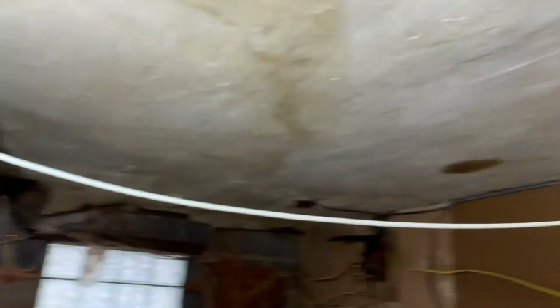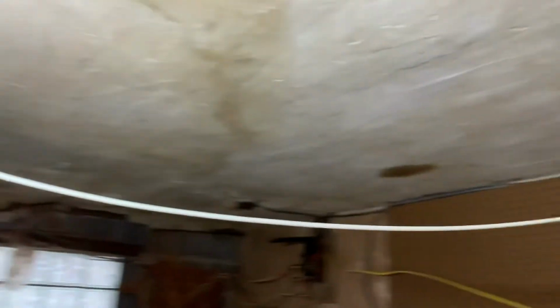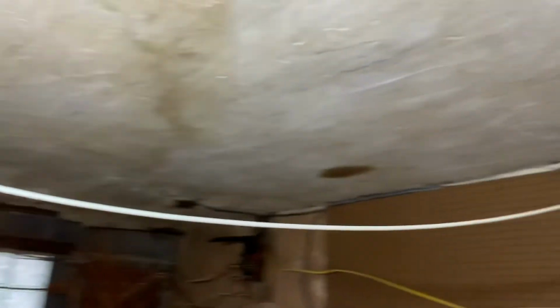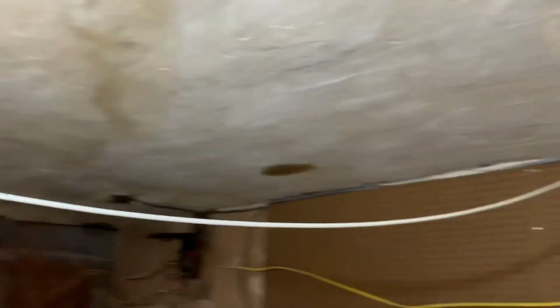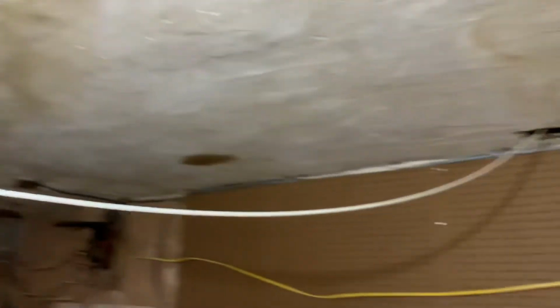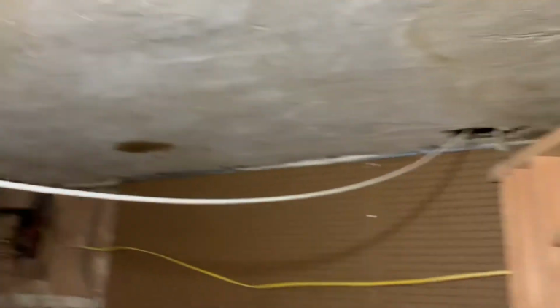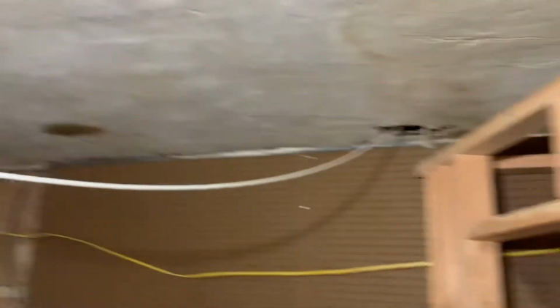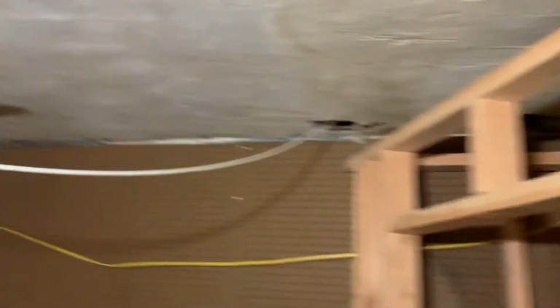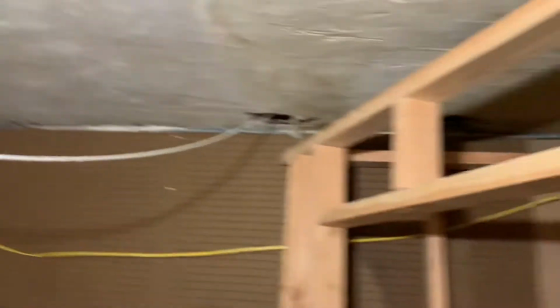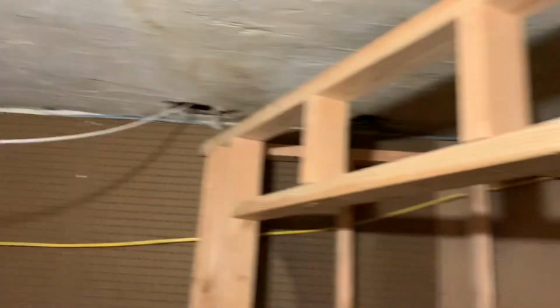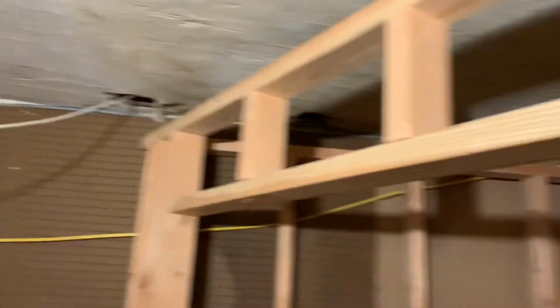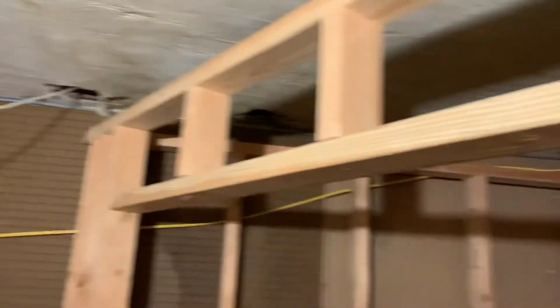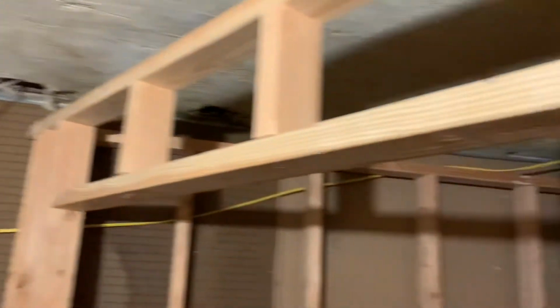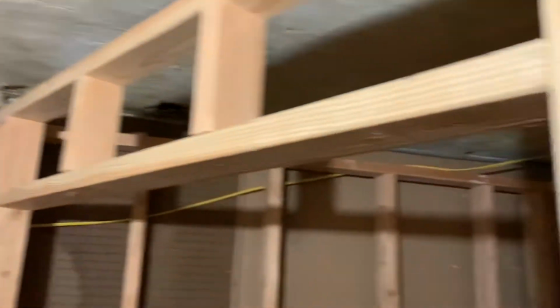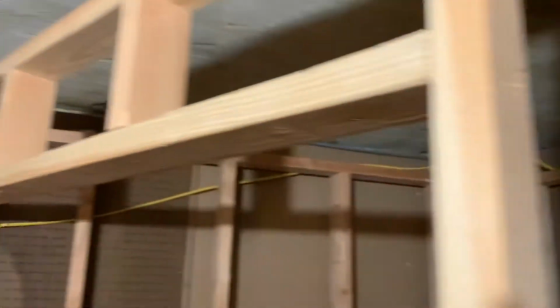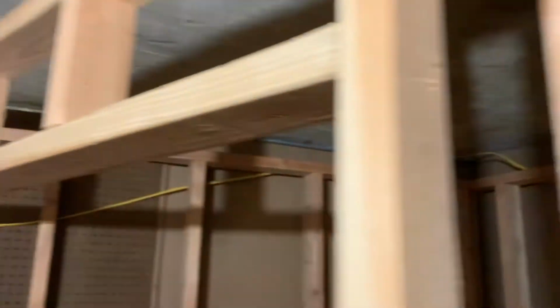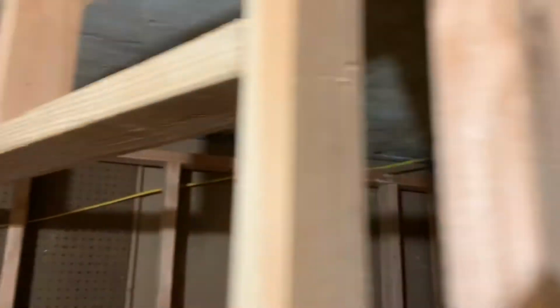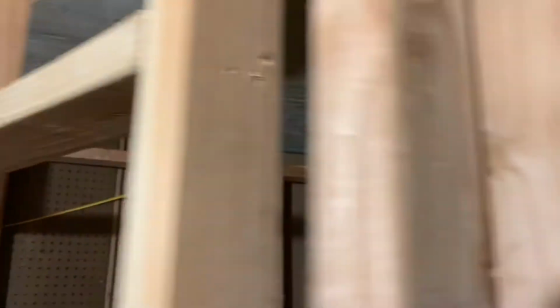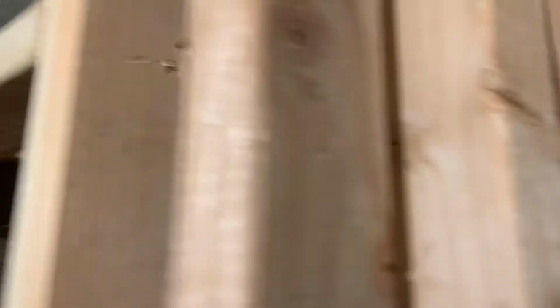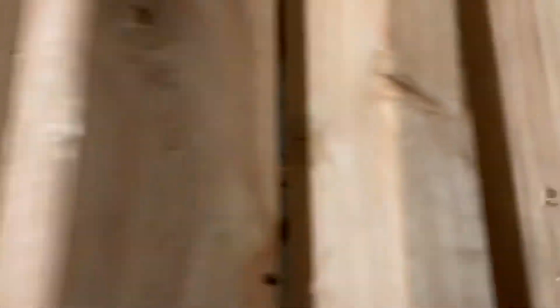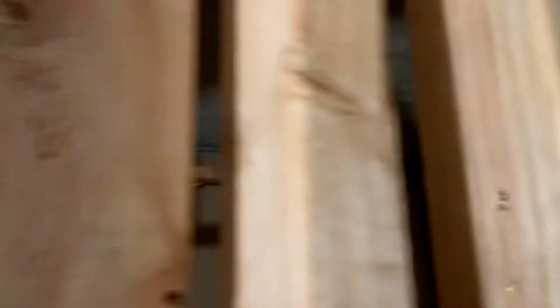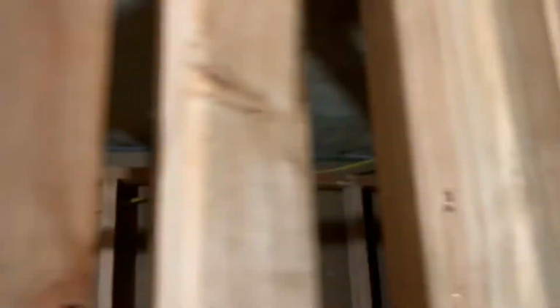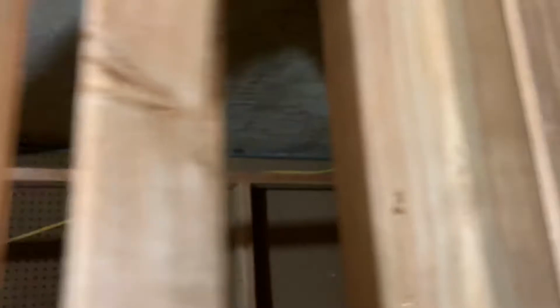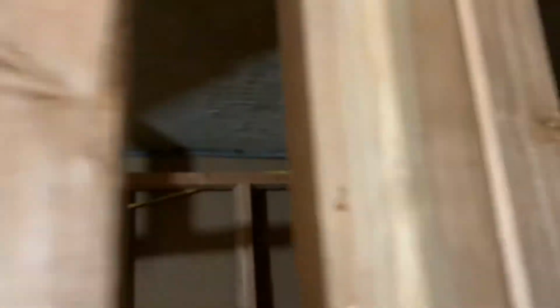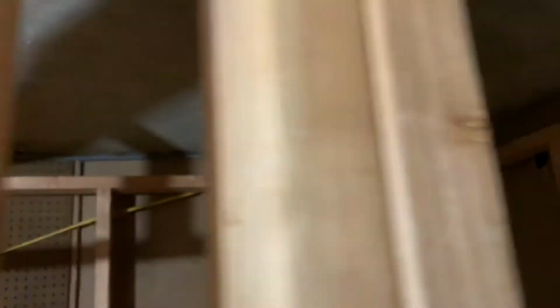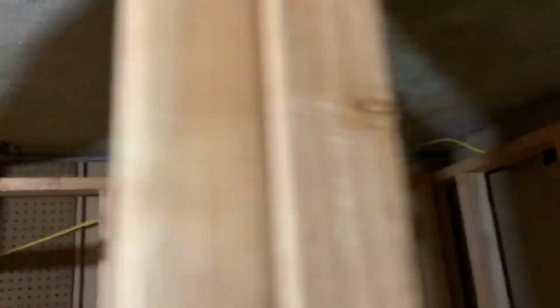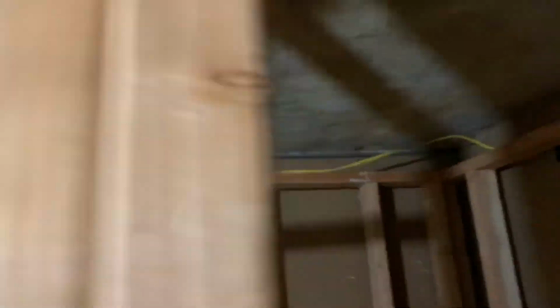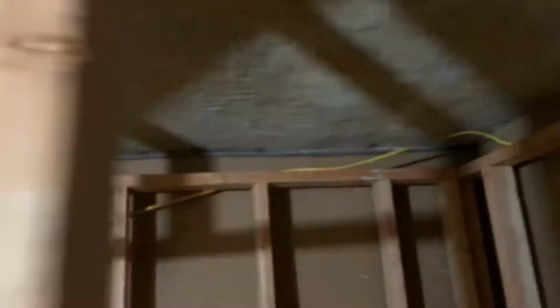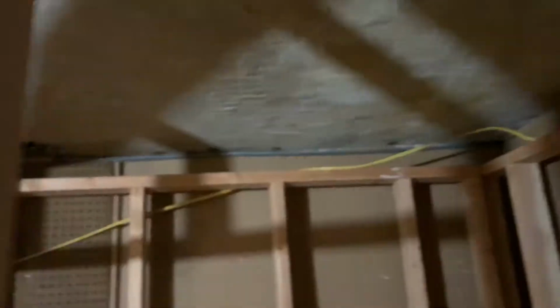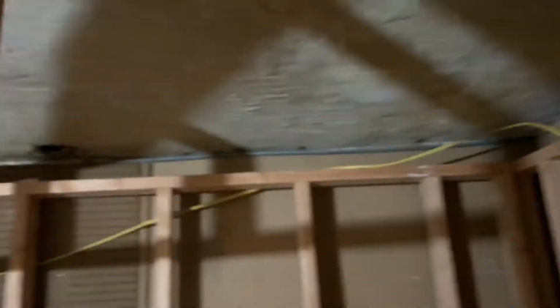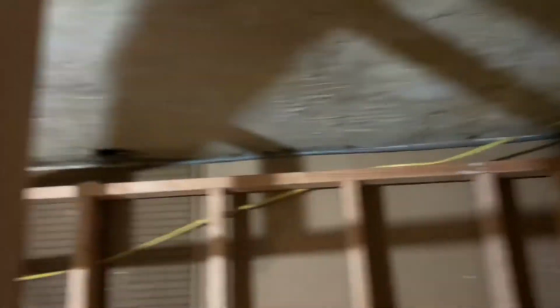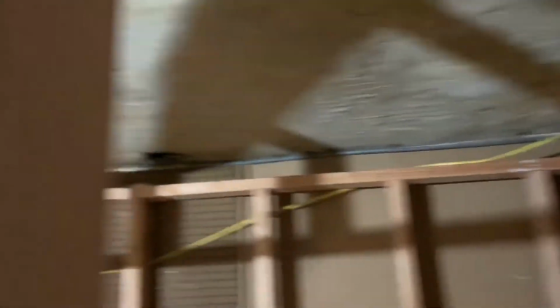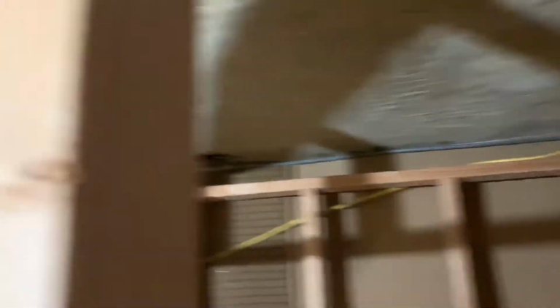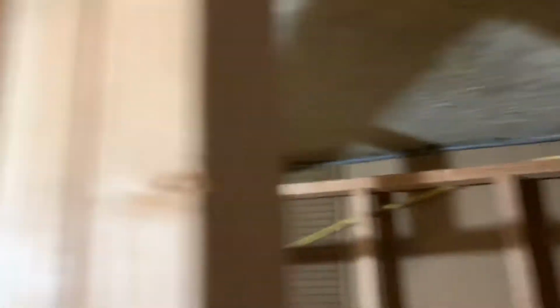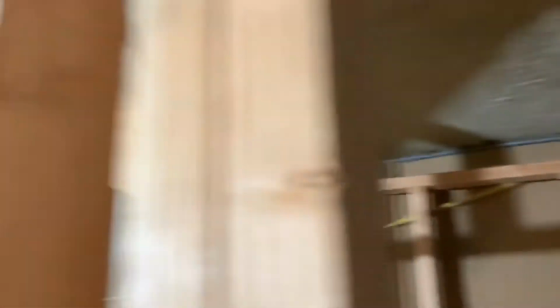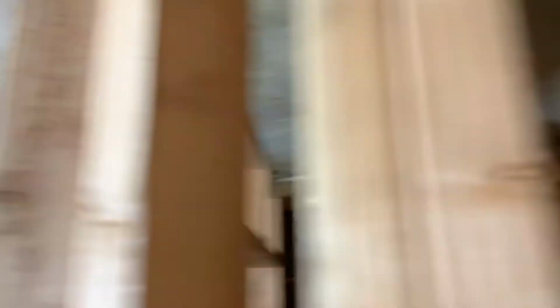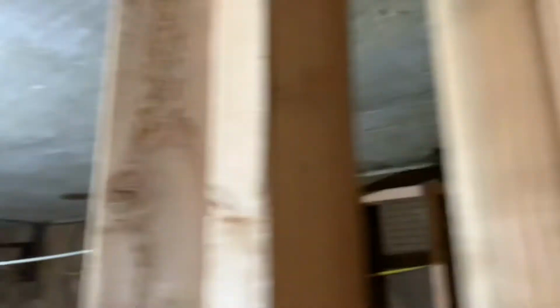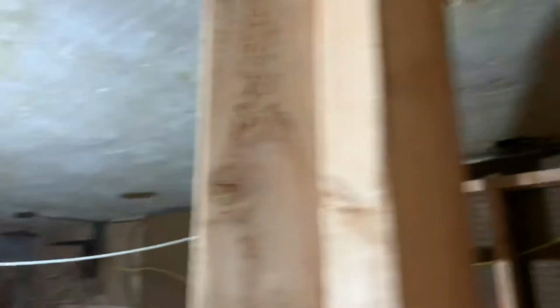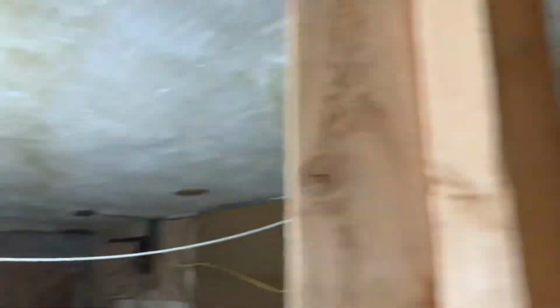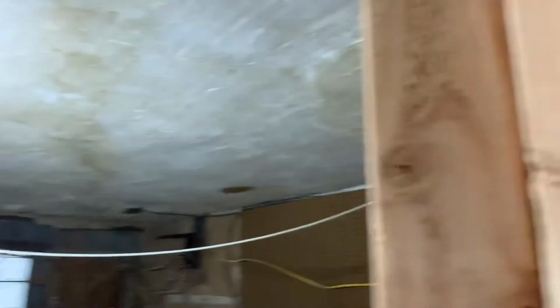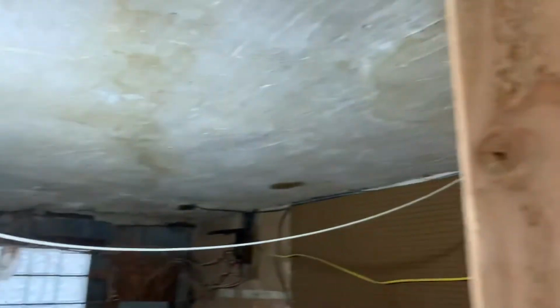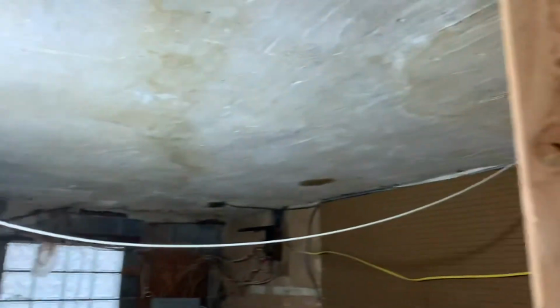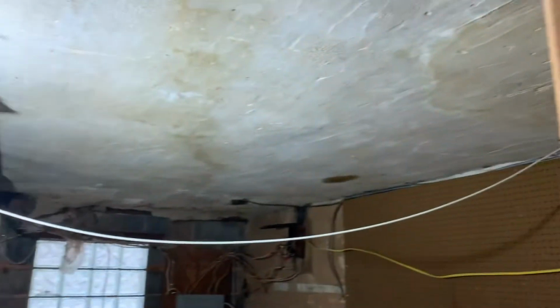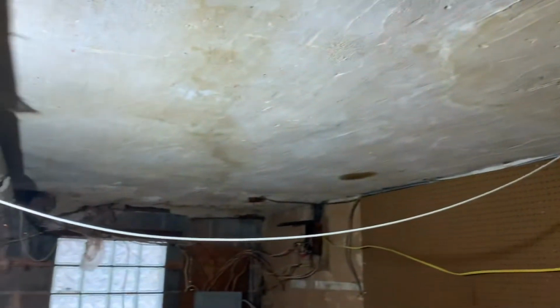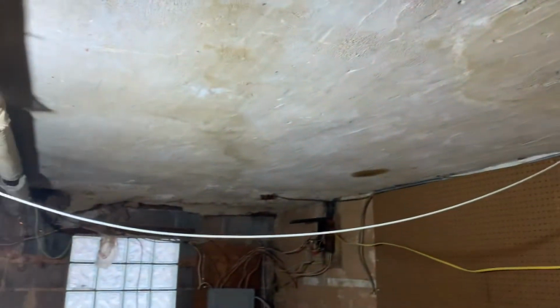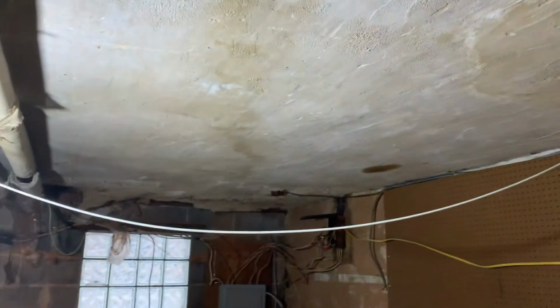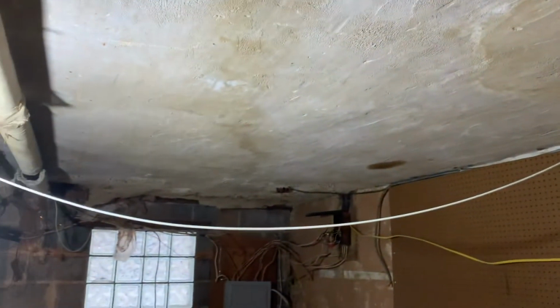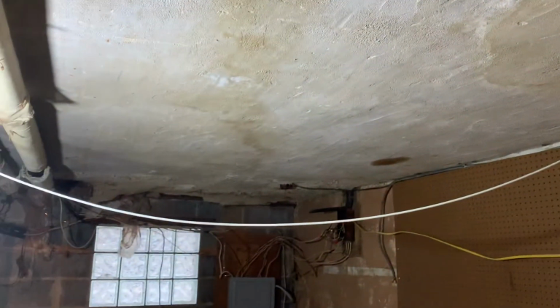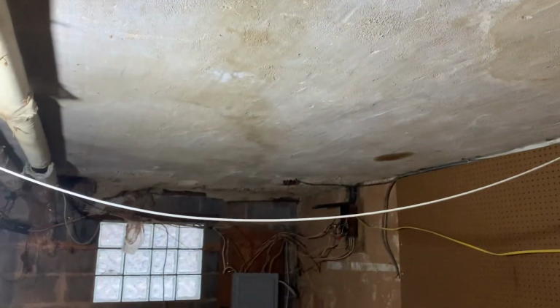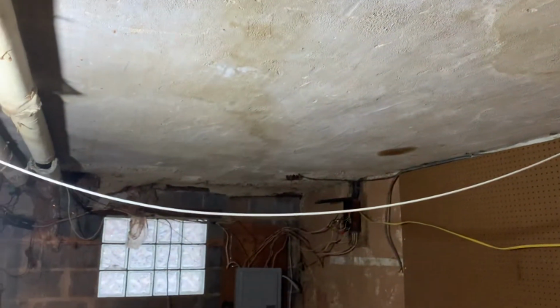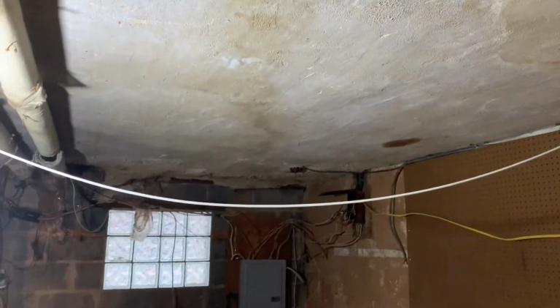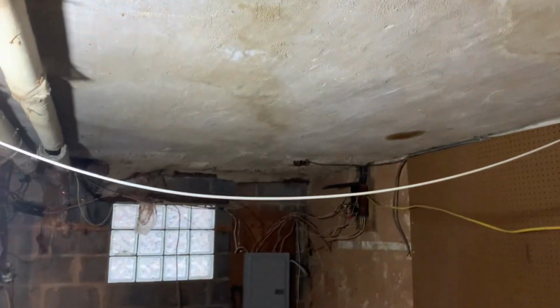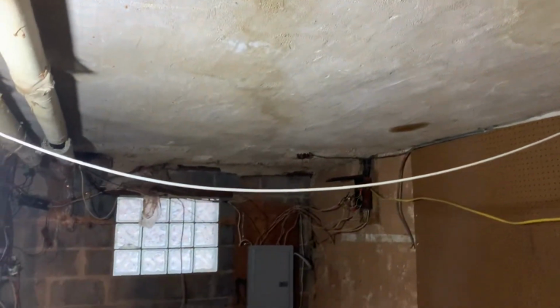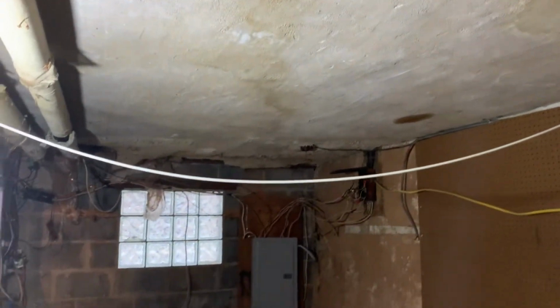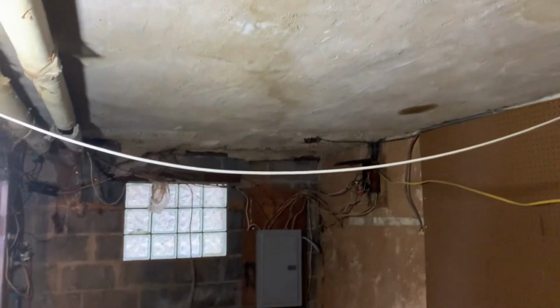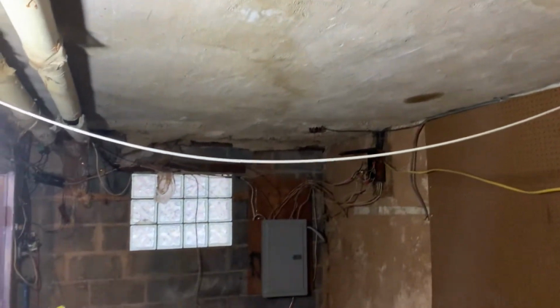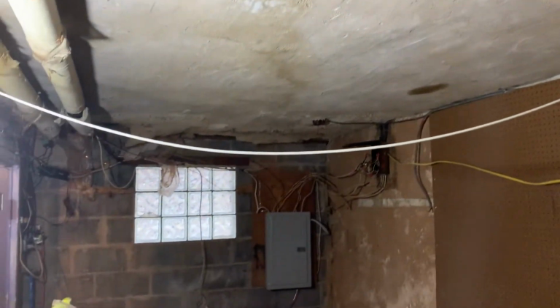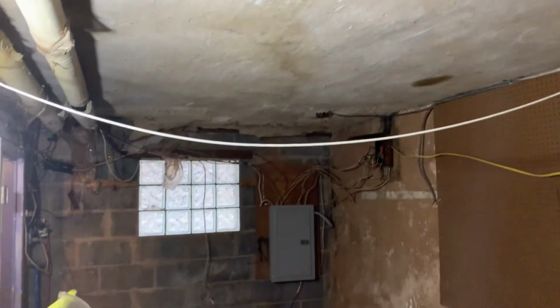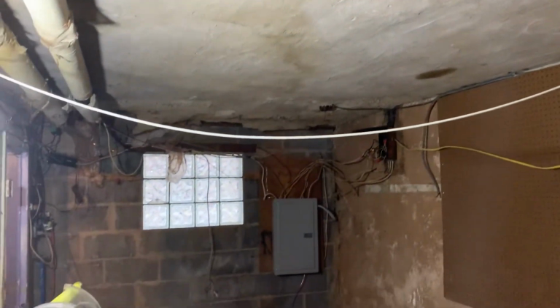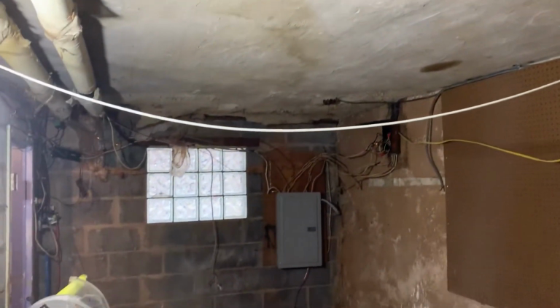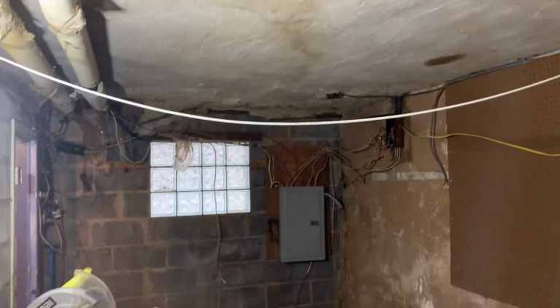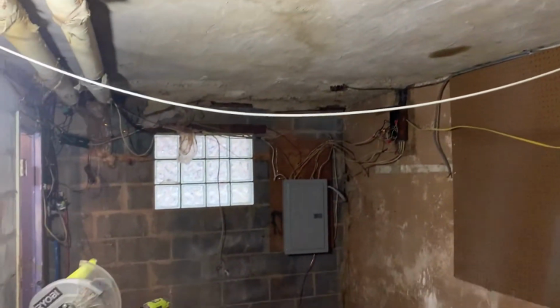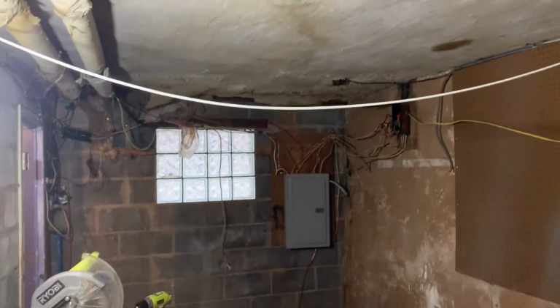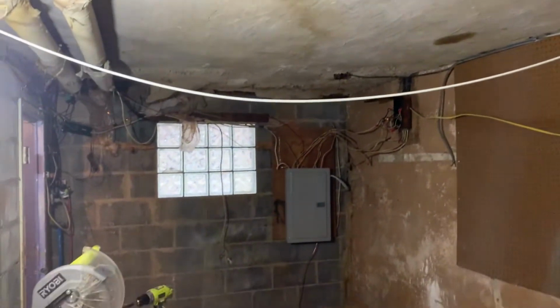And then I gotta frame the ceiling — I gotta frame the ceiling of the booth and the ceiling of the control room.